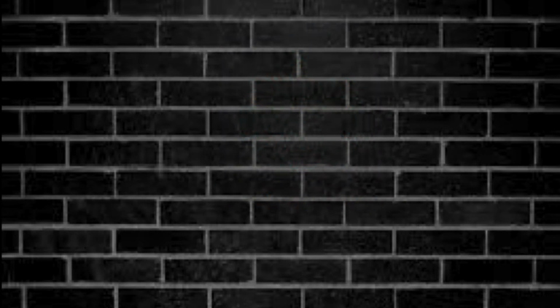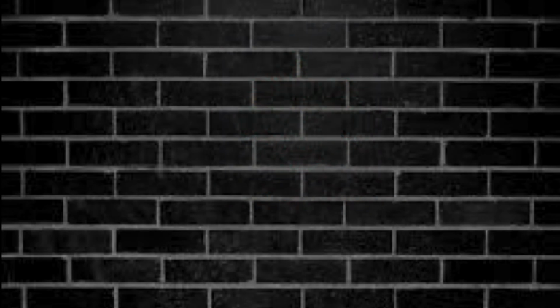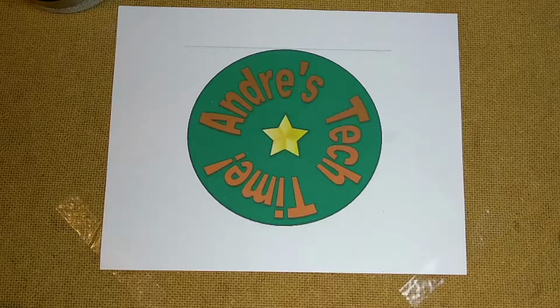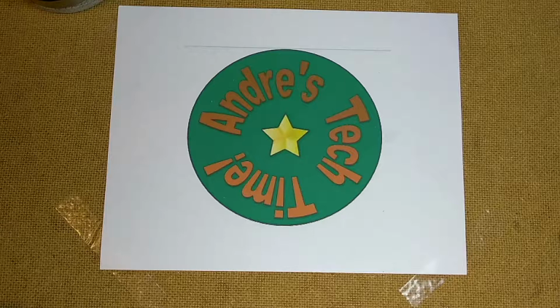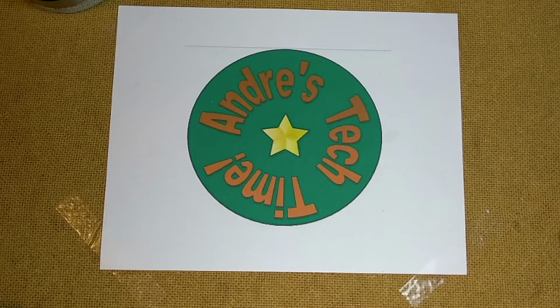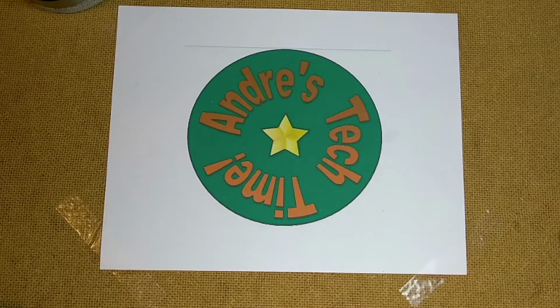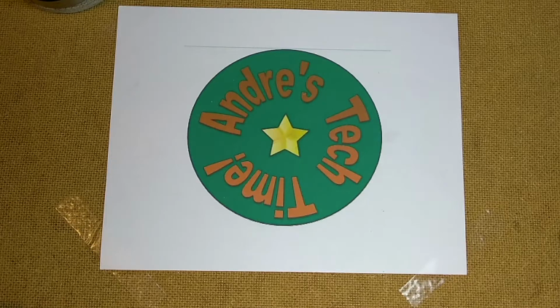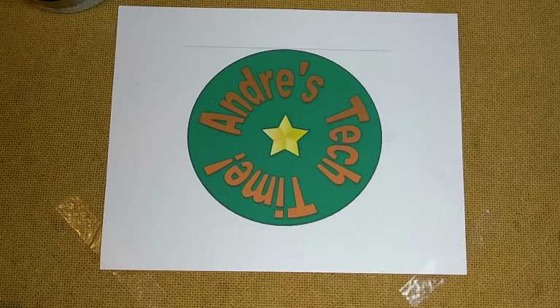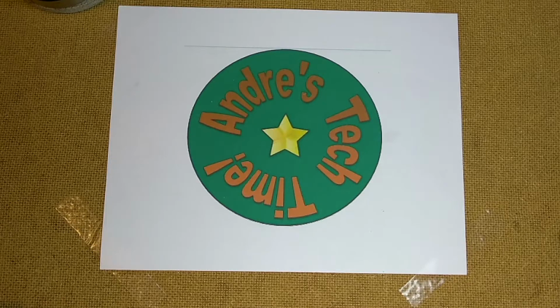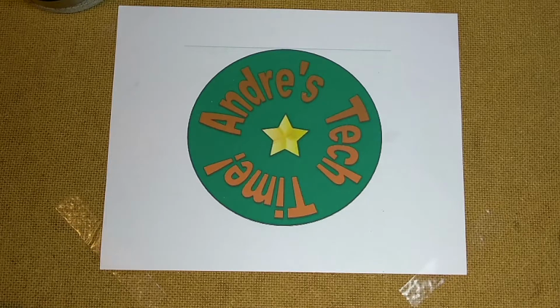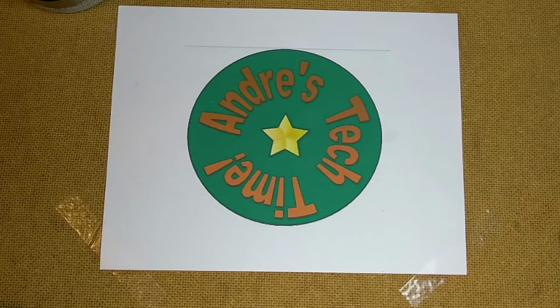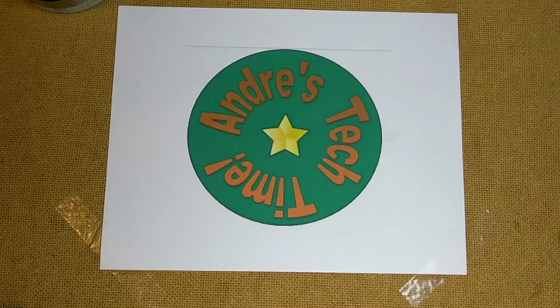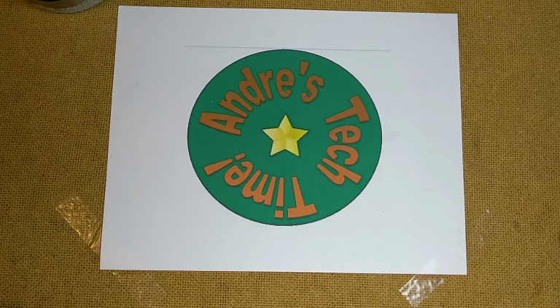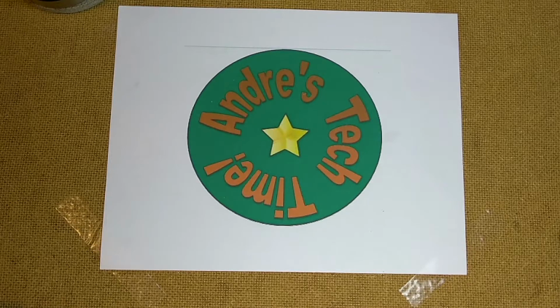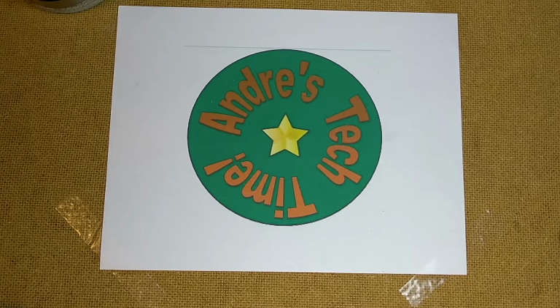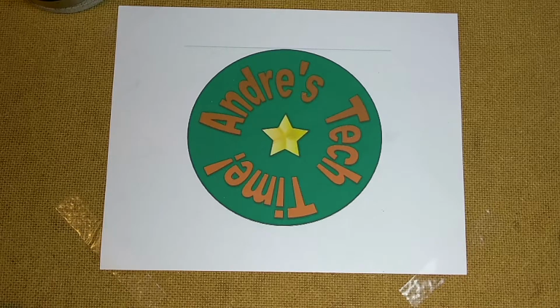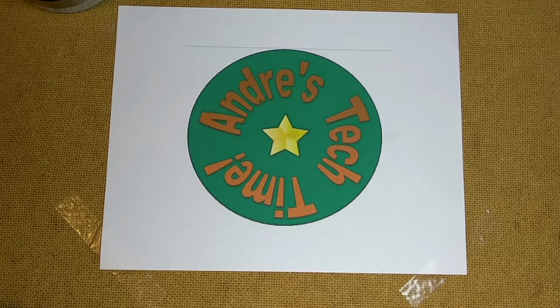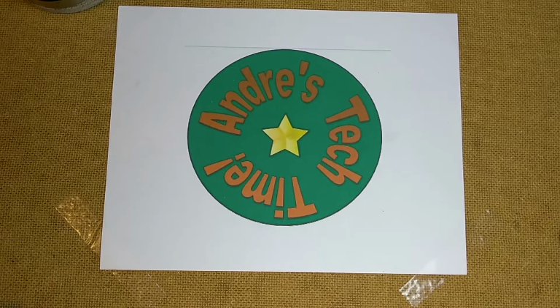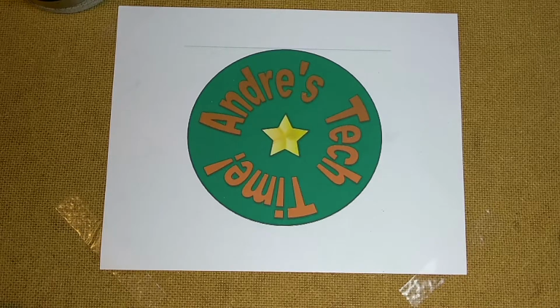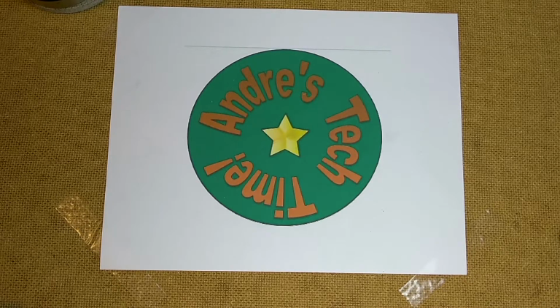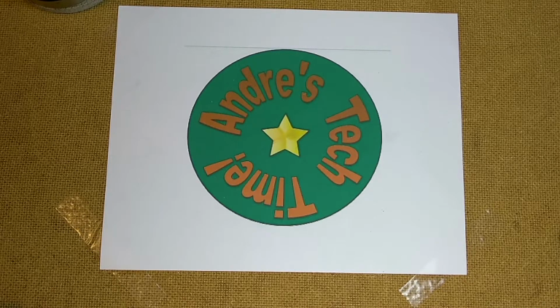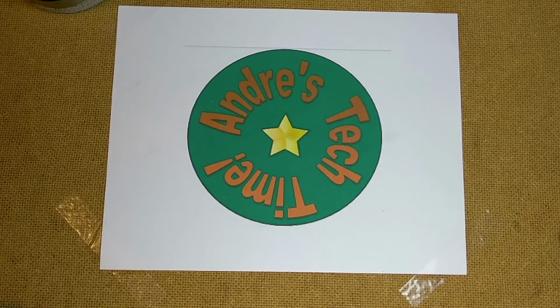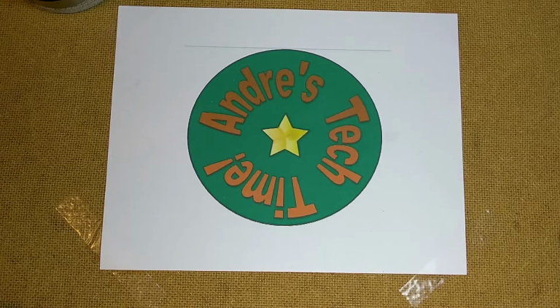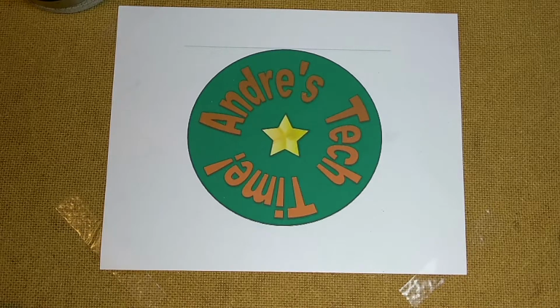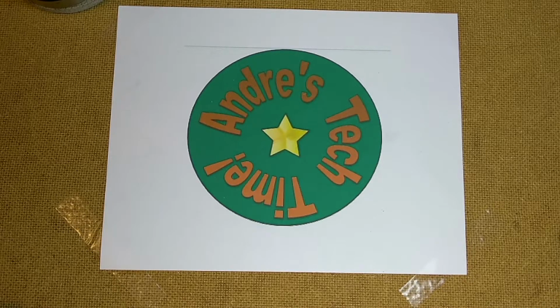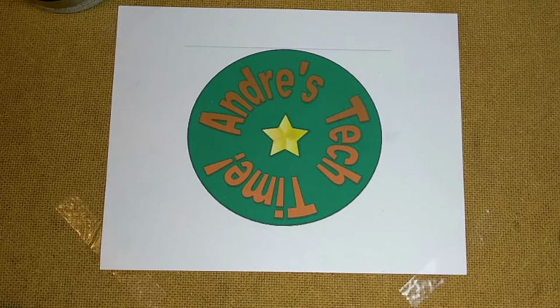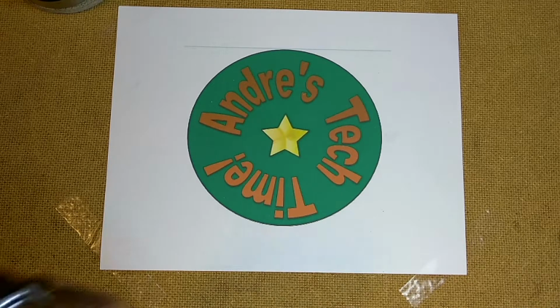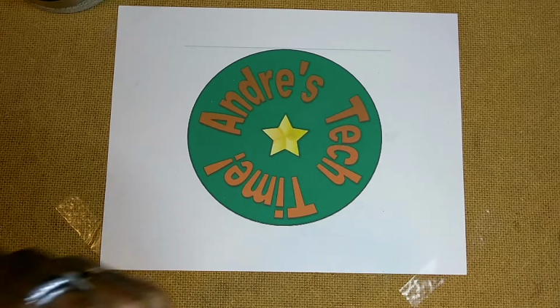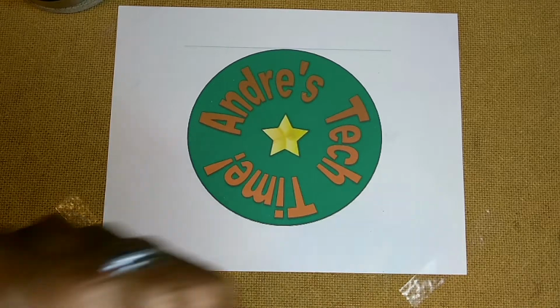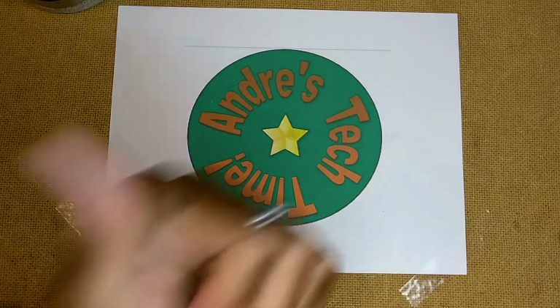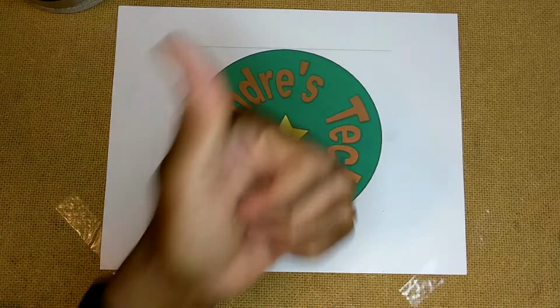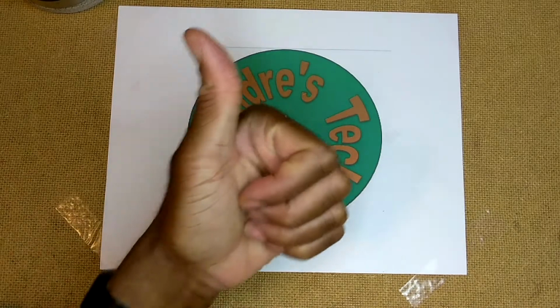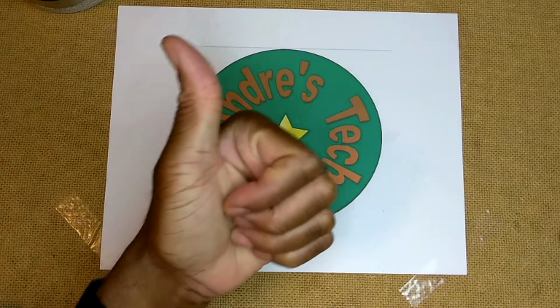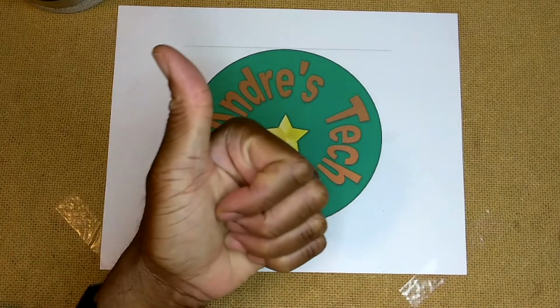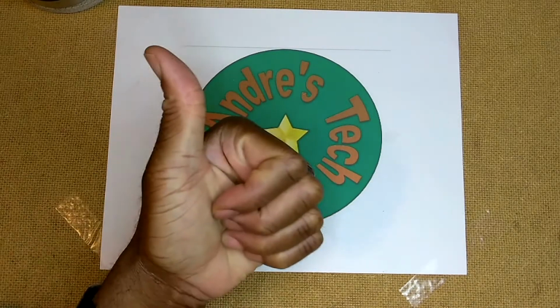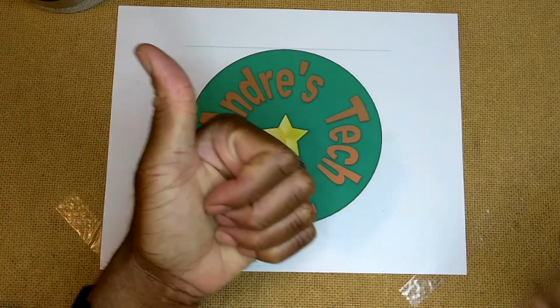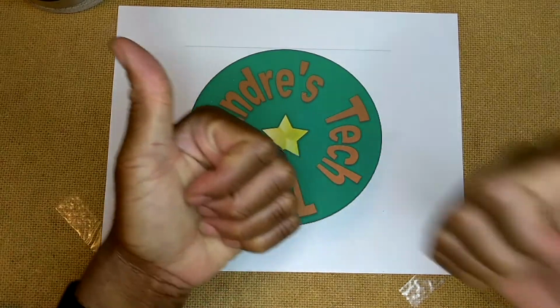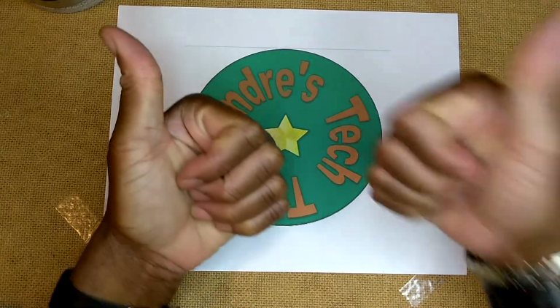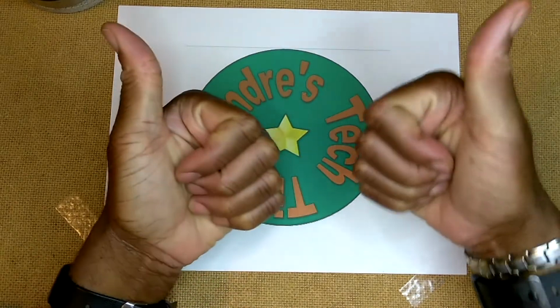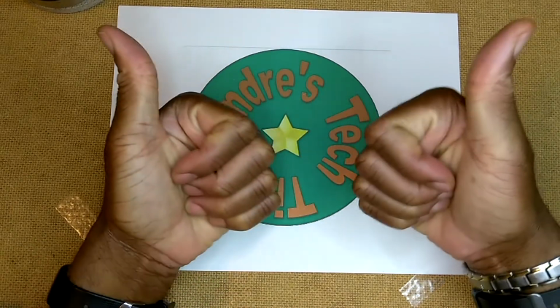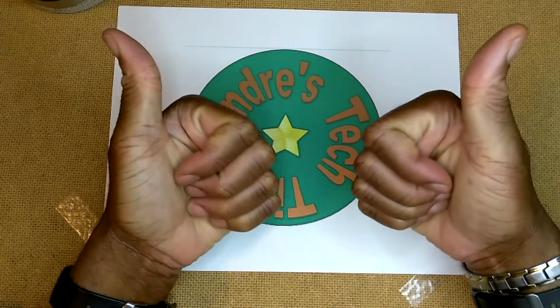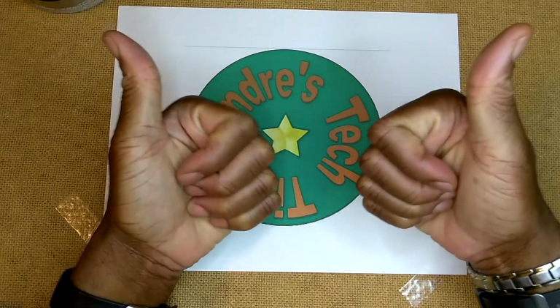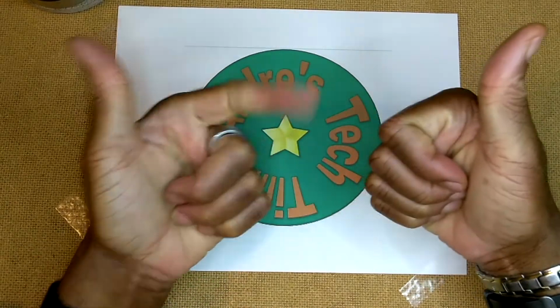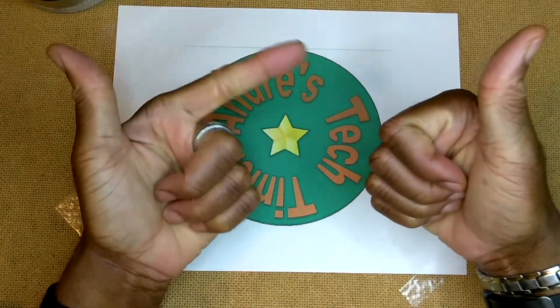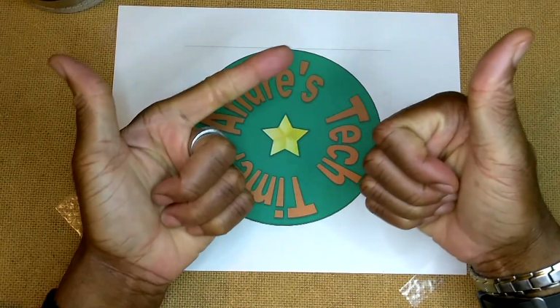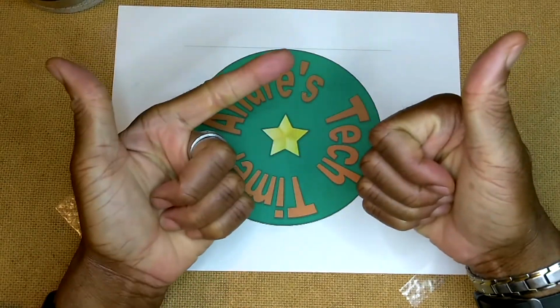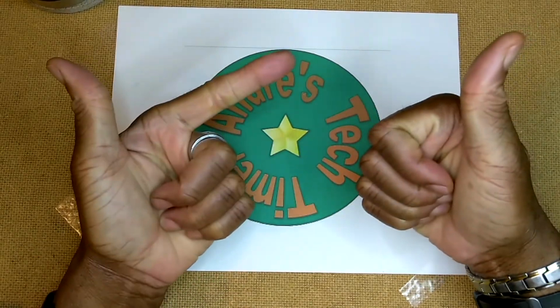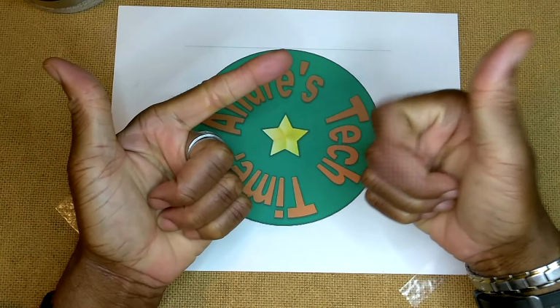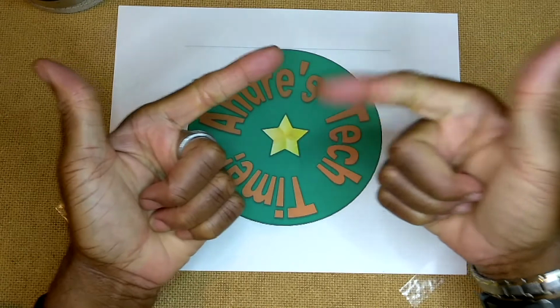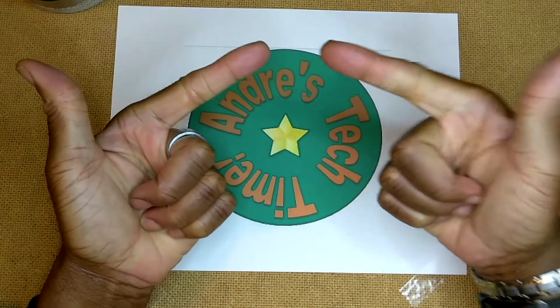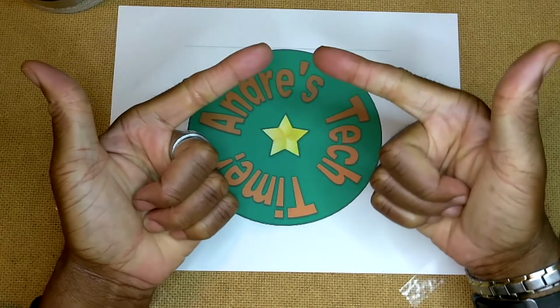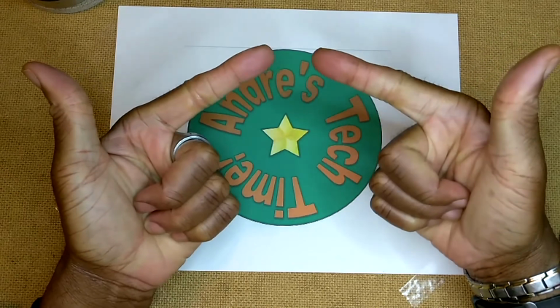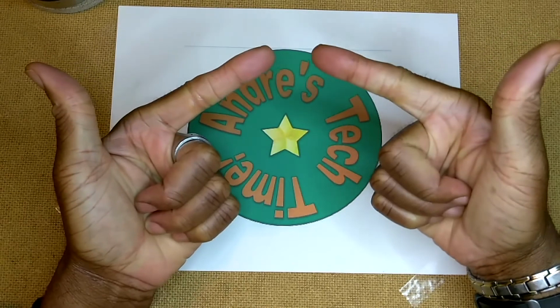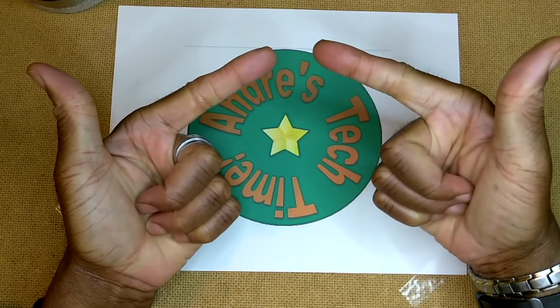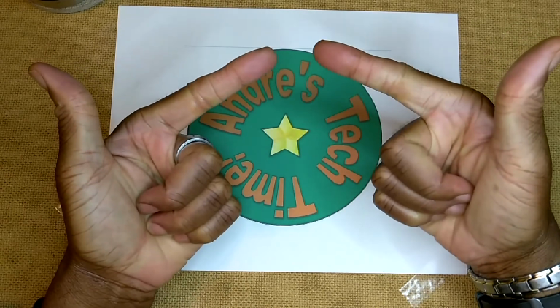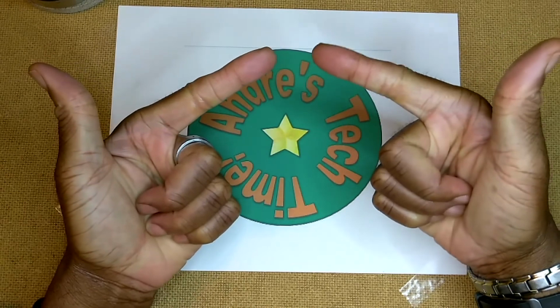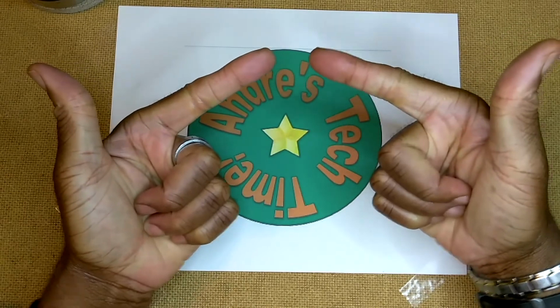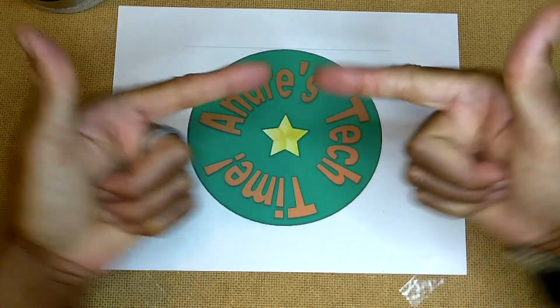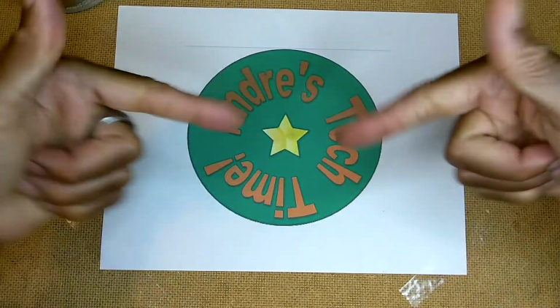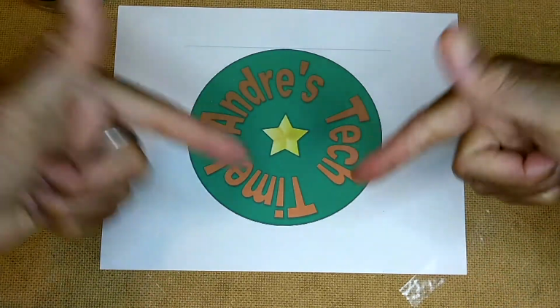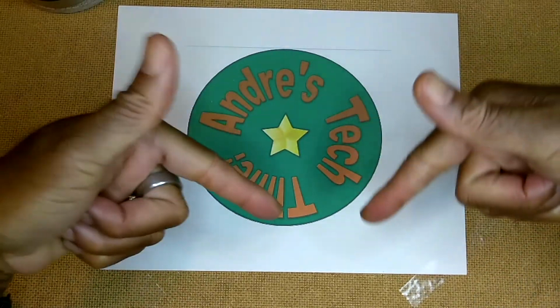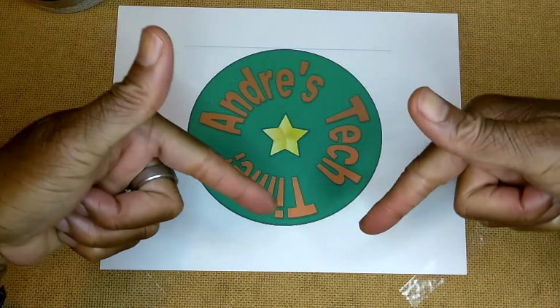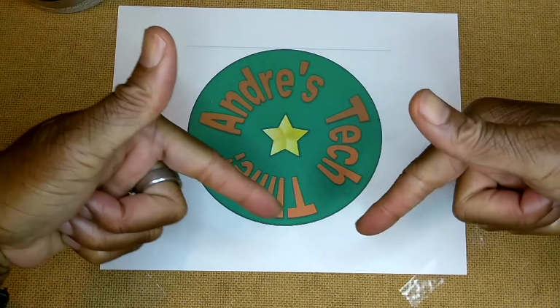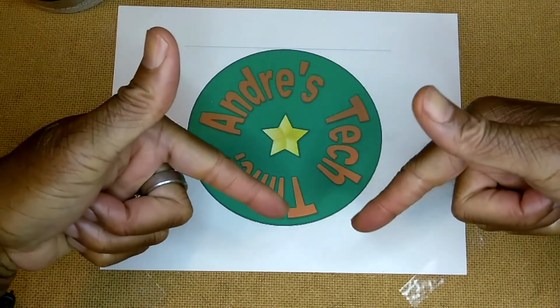So before I get down to the nitty-gritty, please don't forget to comment, like, subscribe, and ring the bell all below.